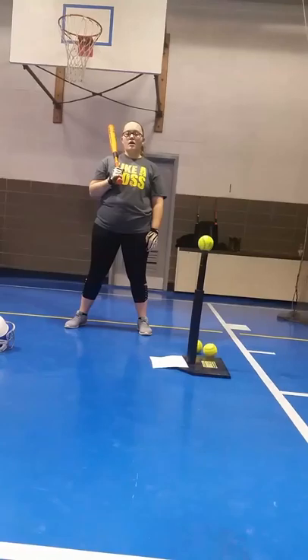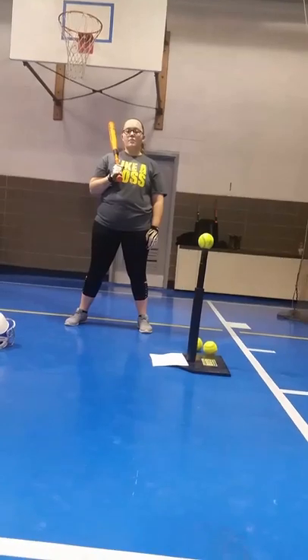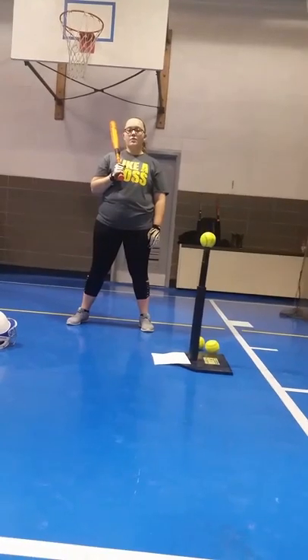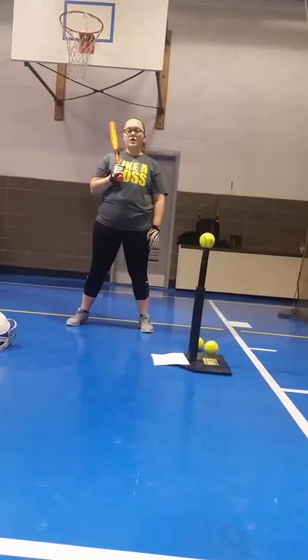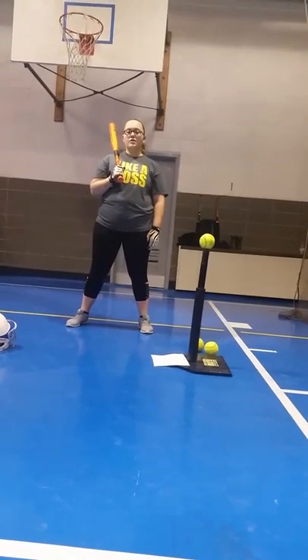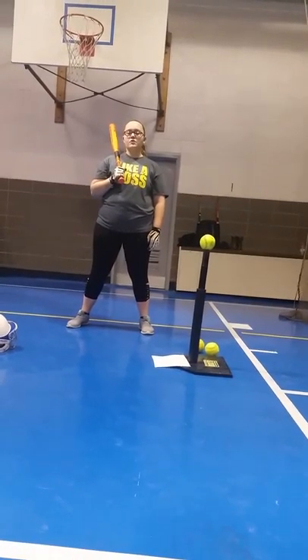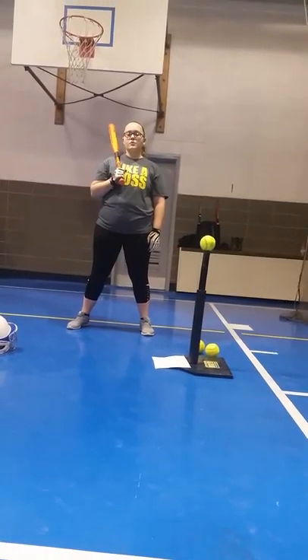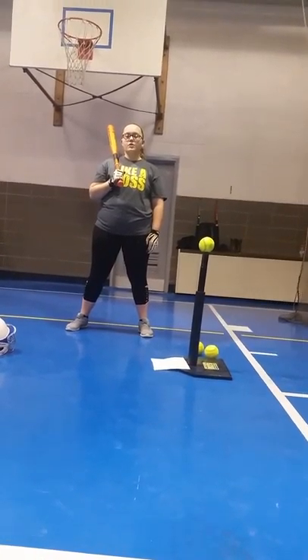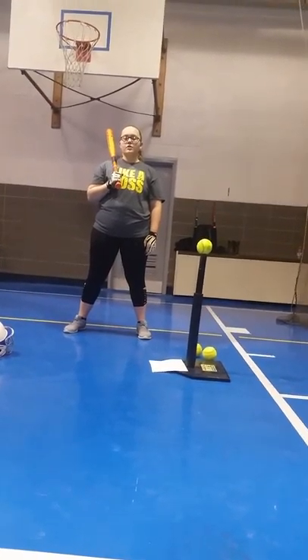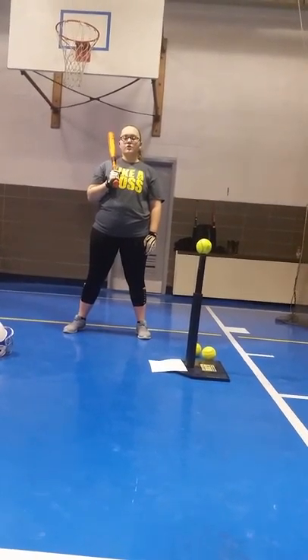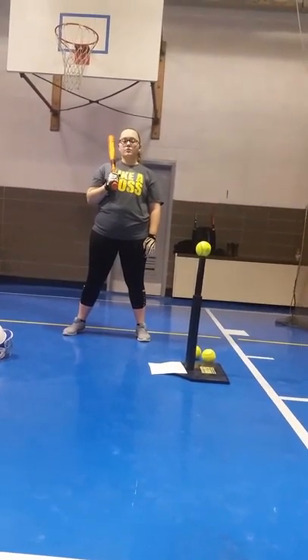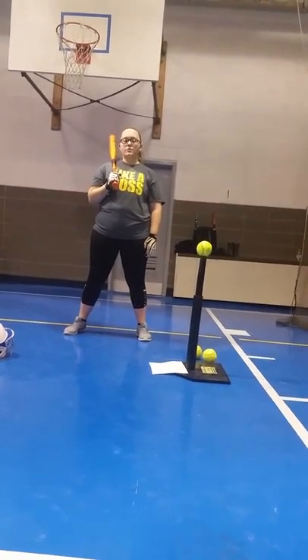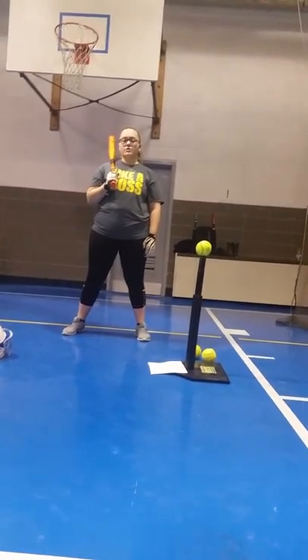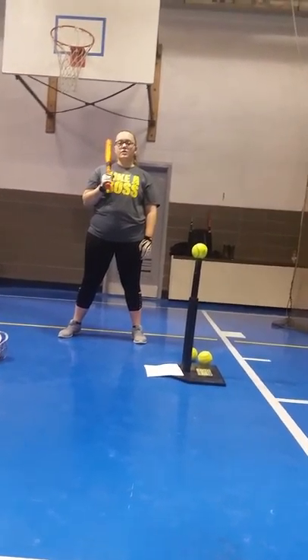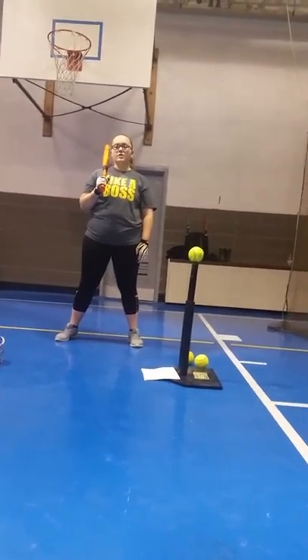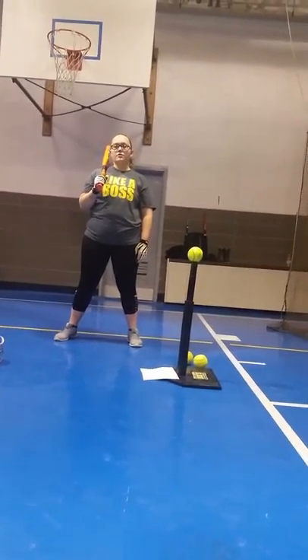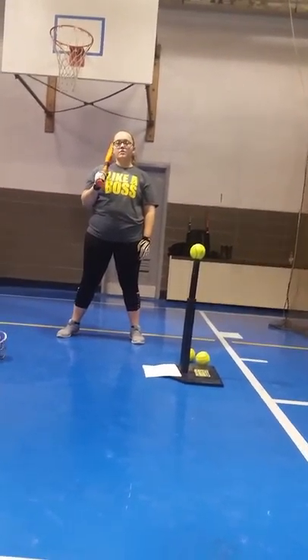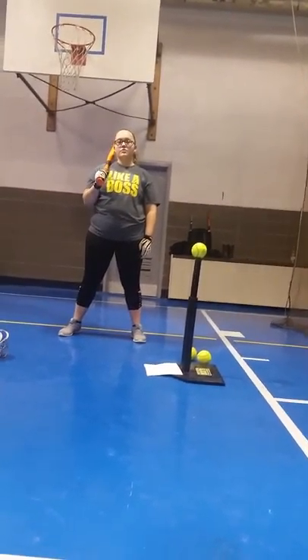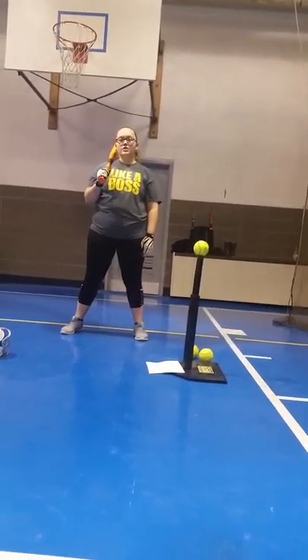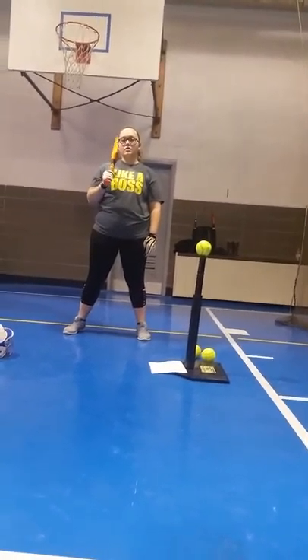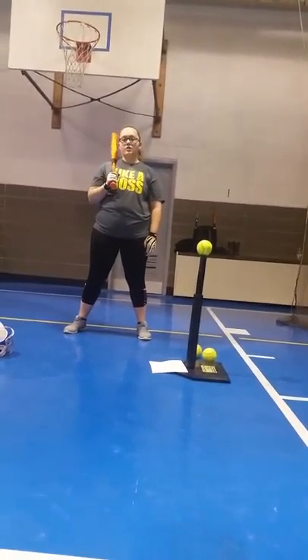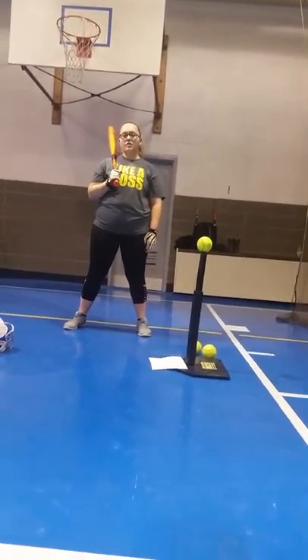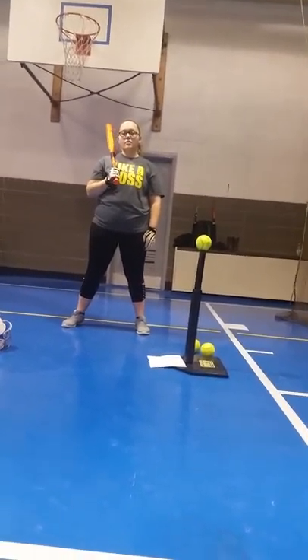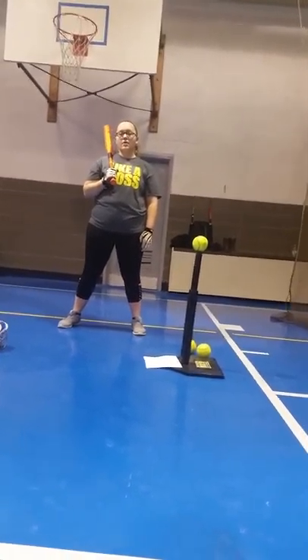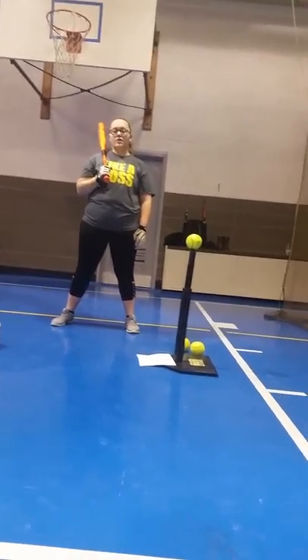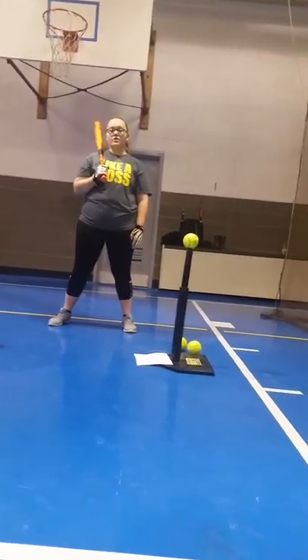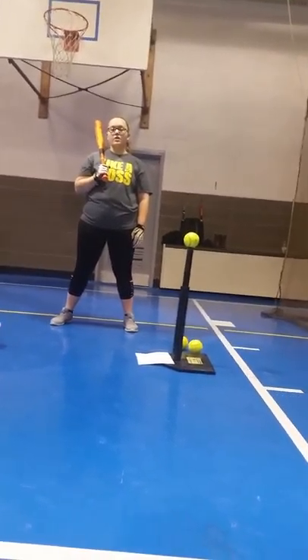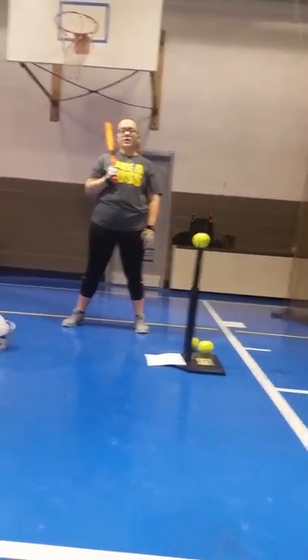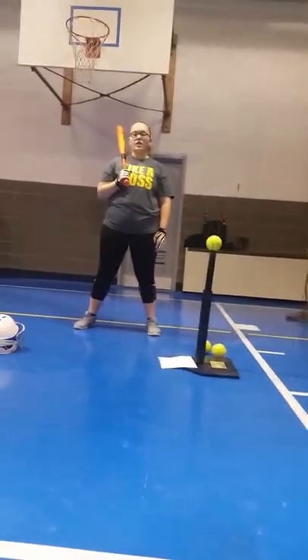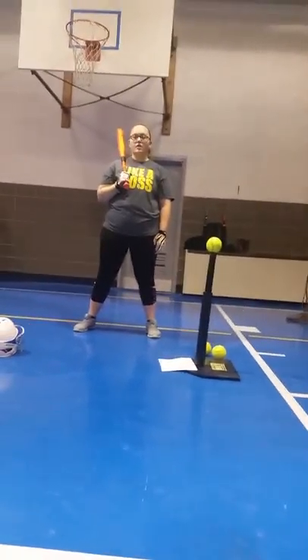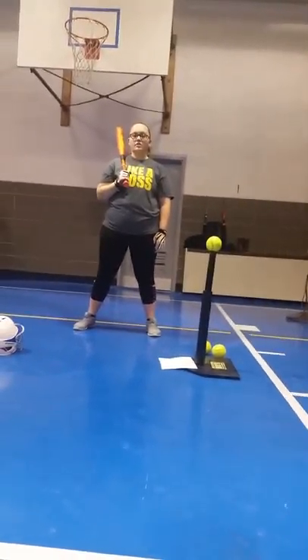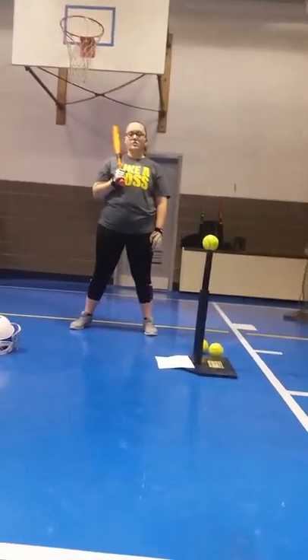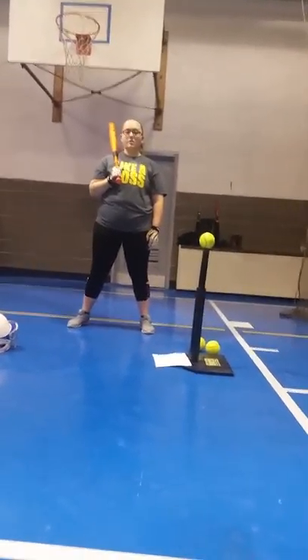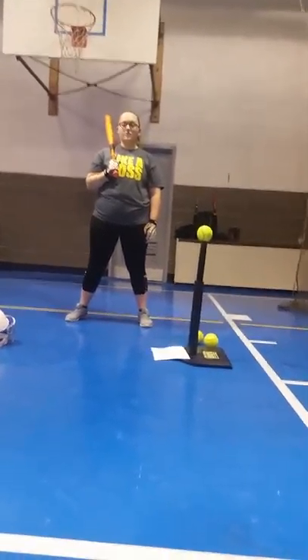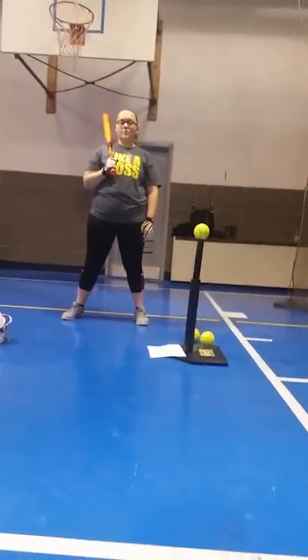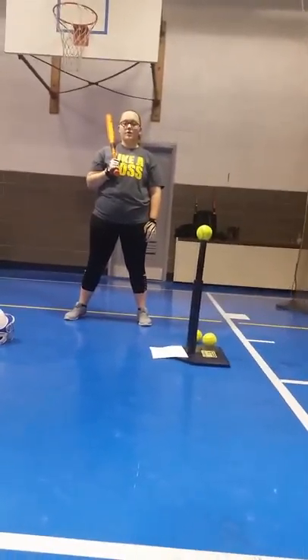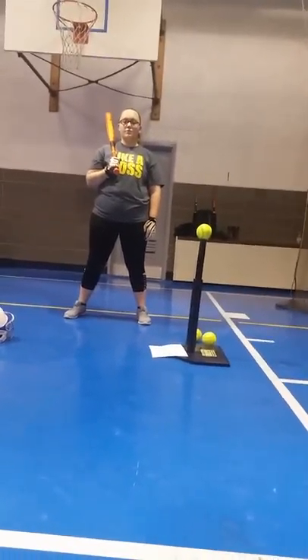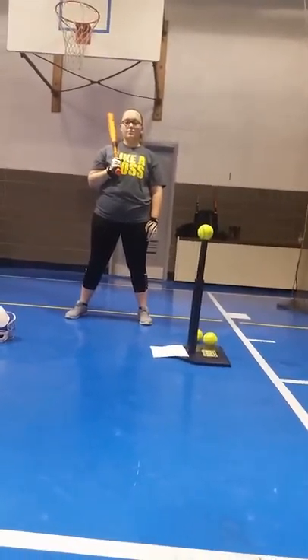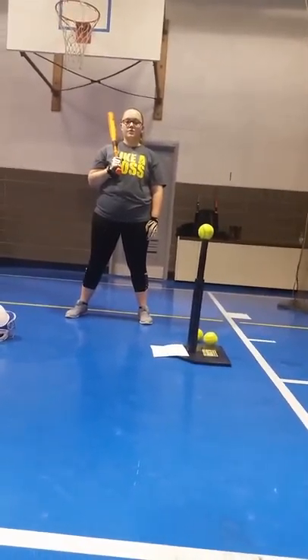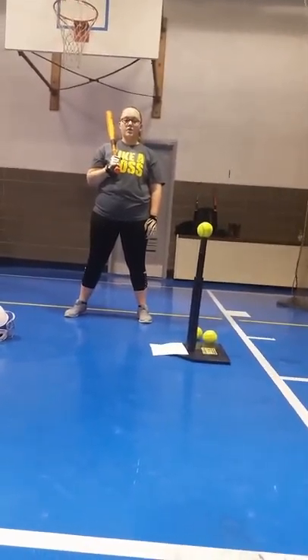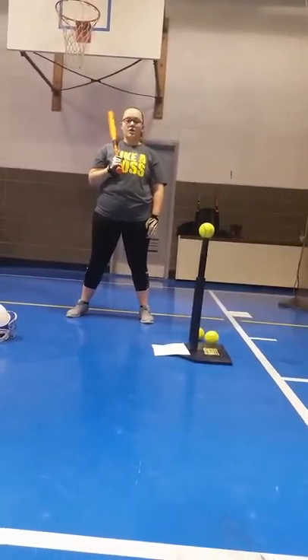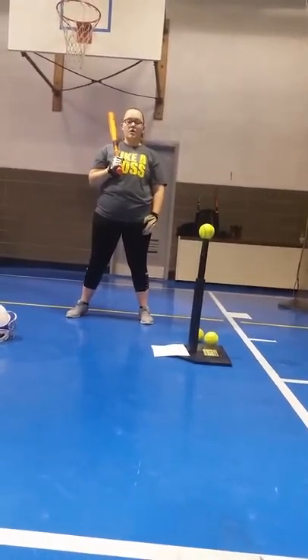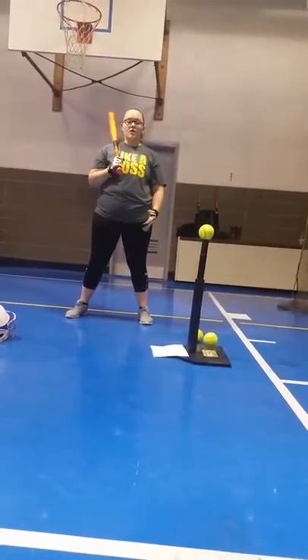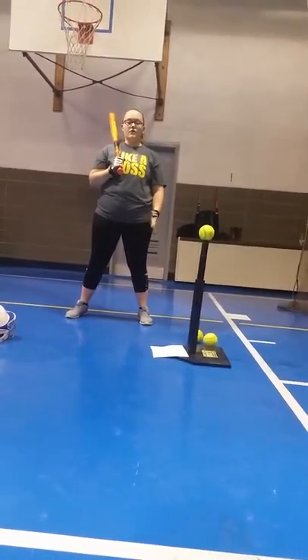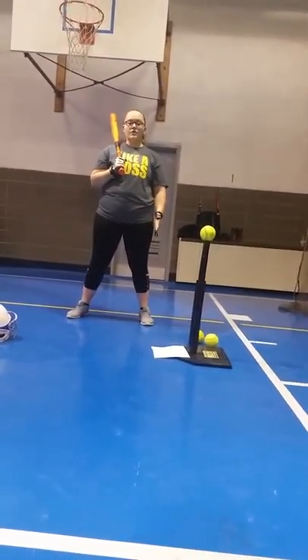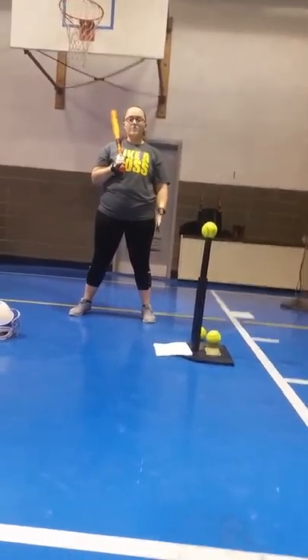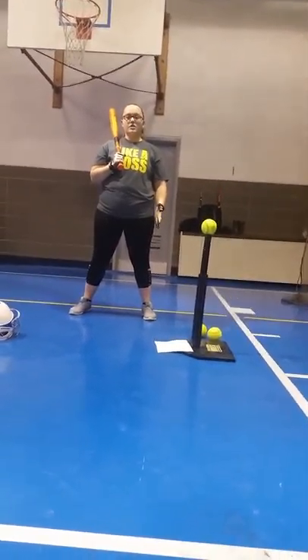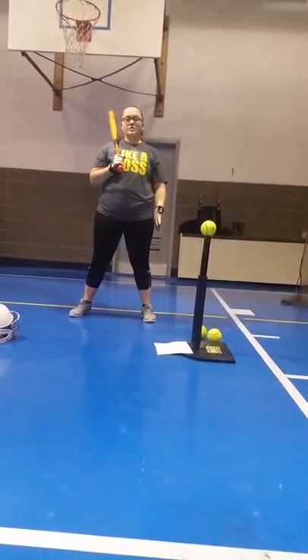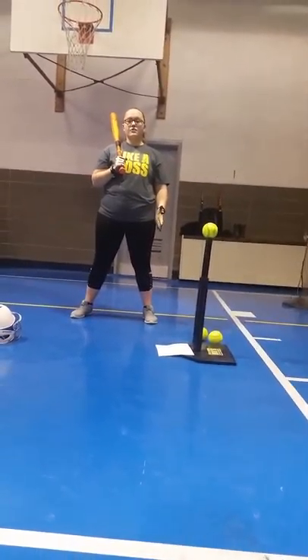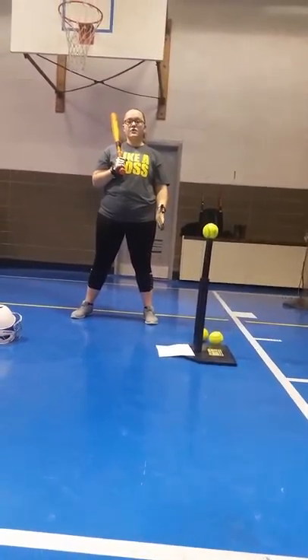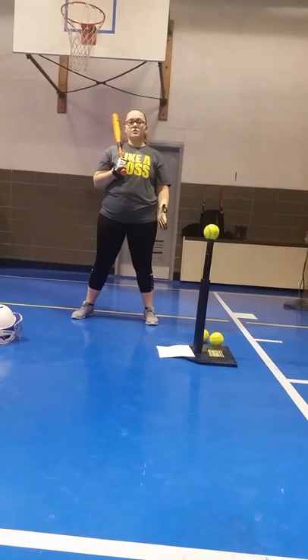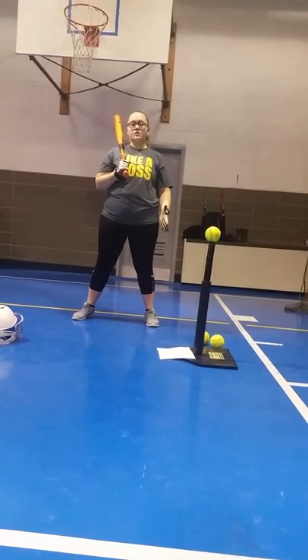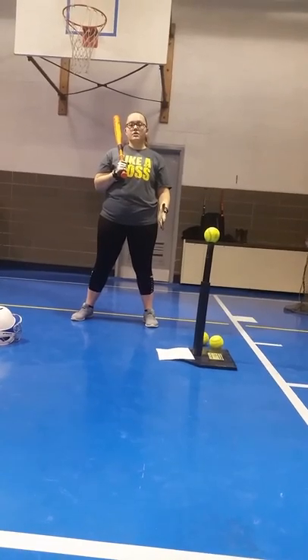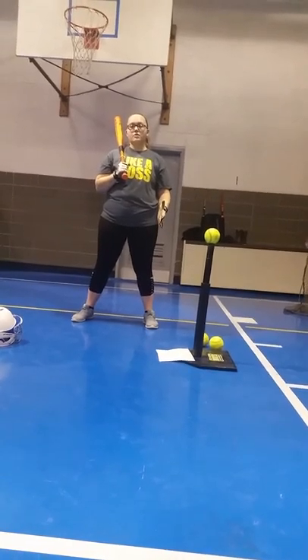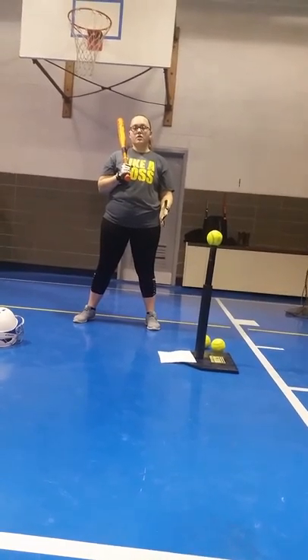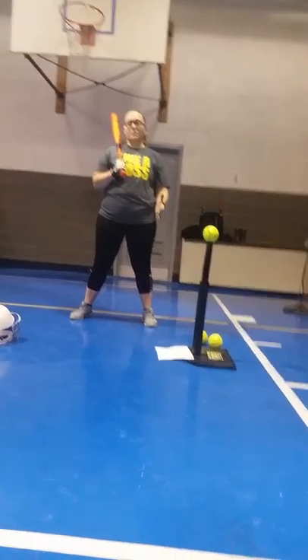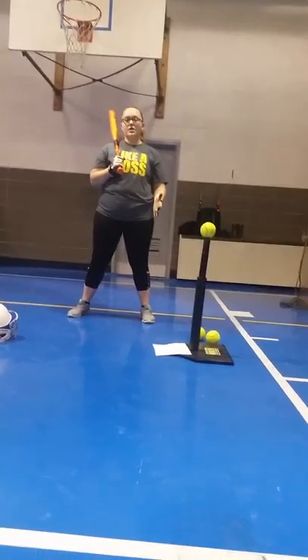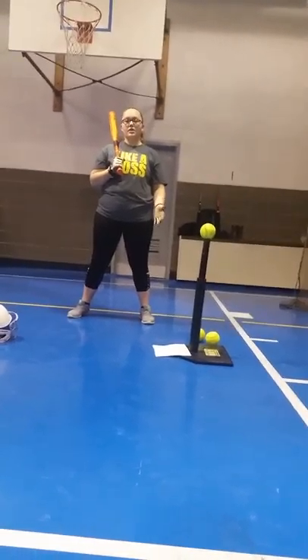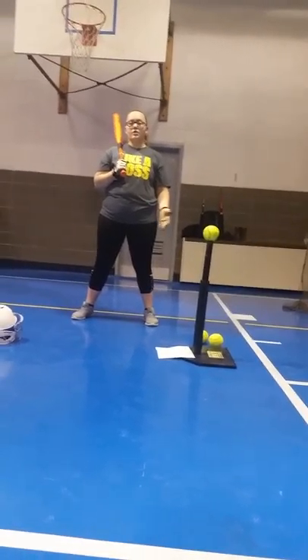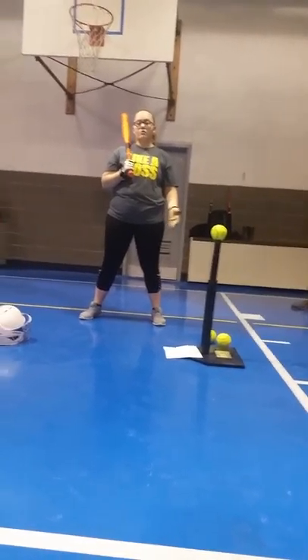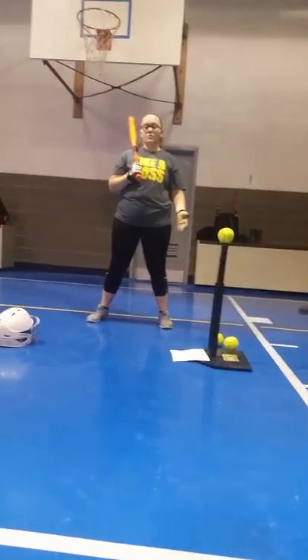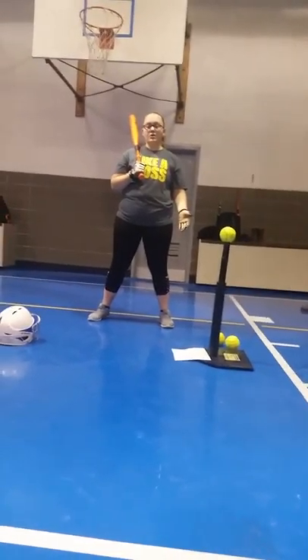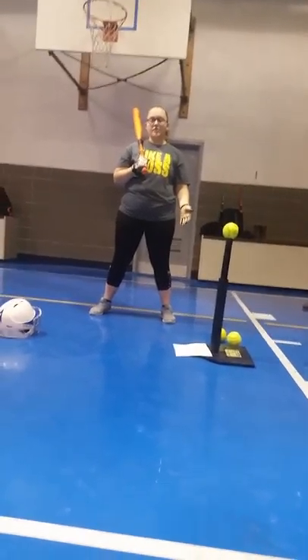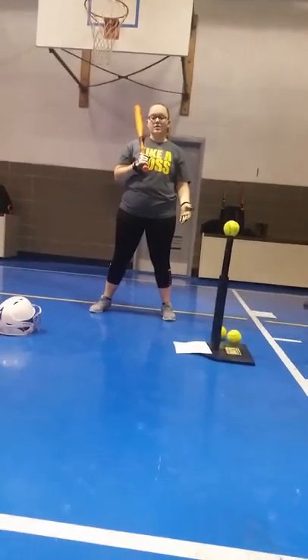My name is Brittany, and today I'm going to be talking about being a softball batter. First things first, we're going to talk about being a softball batter.